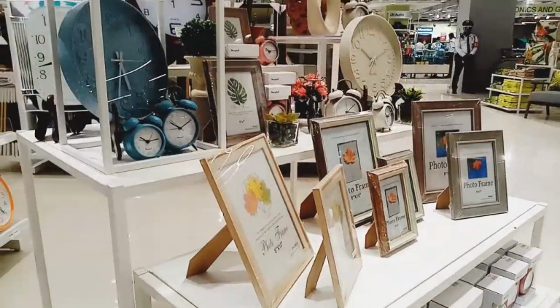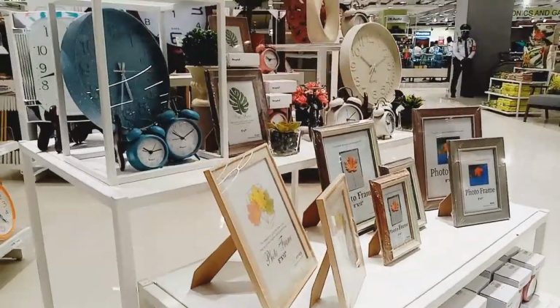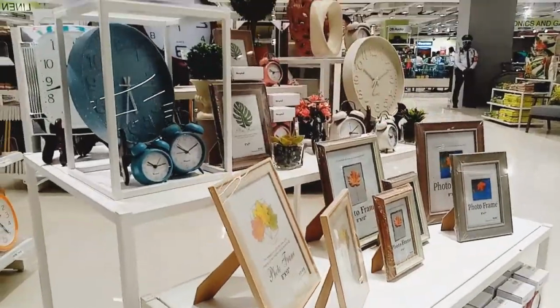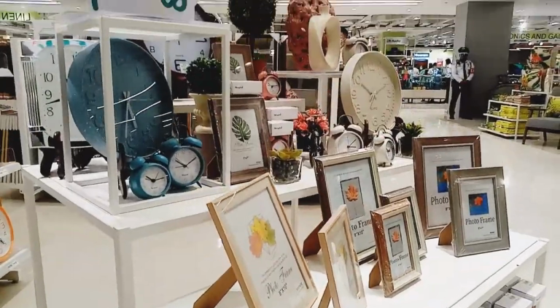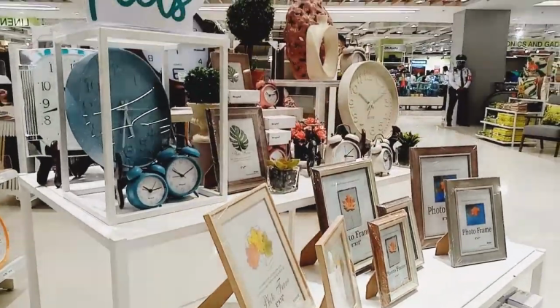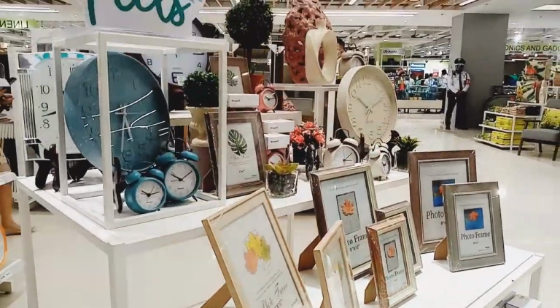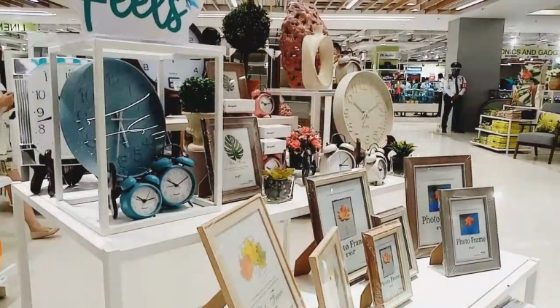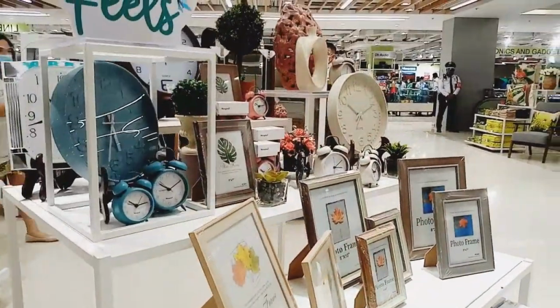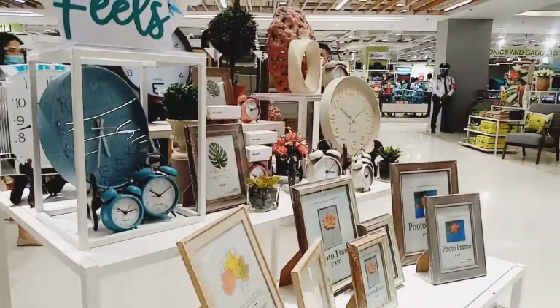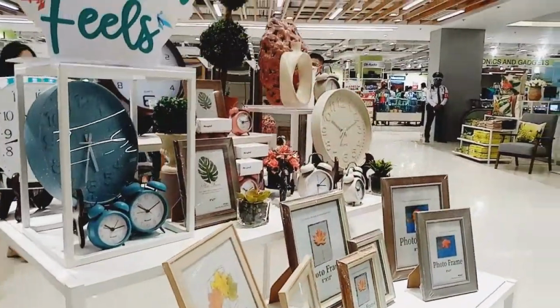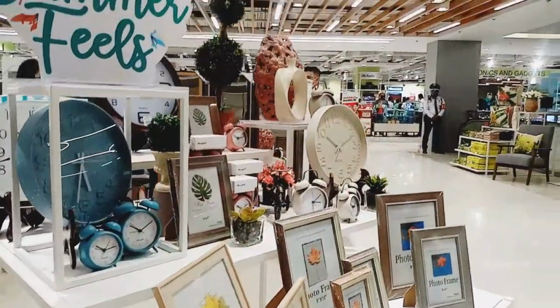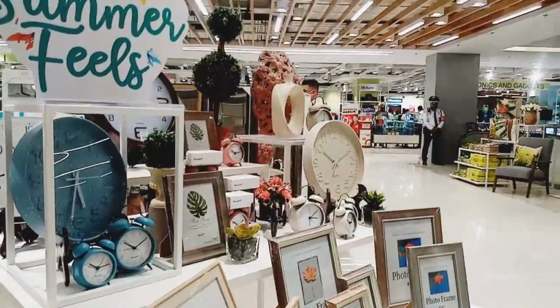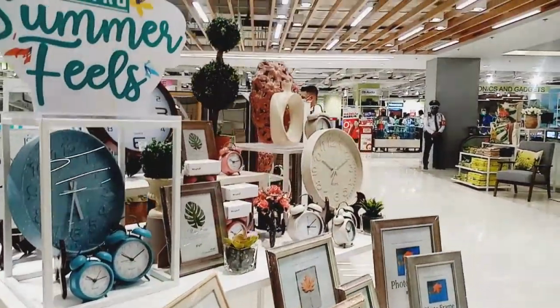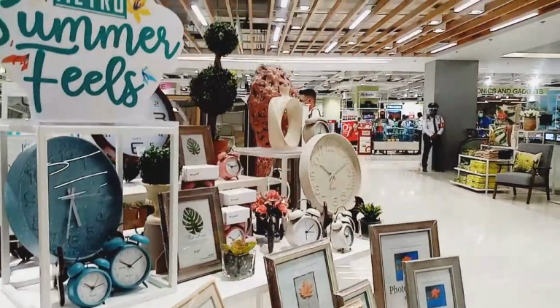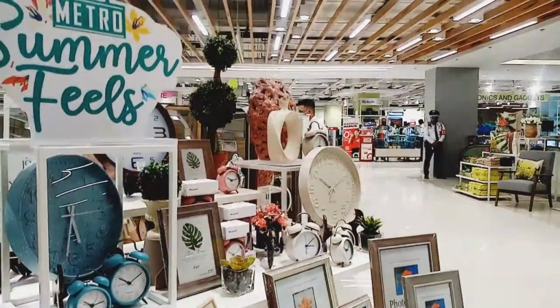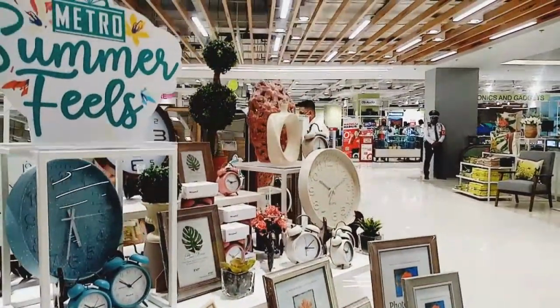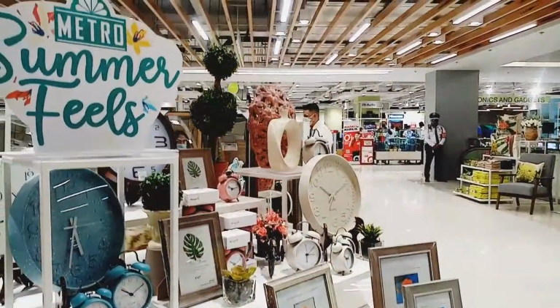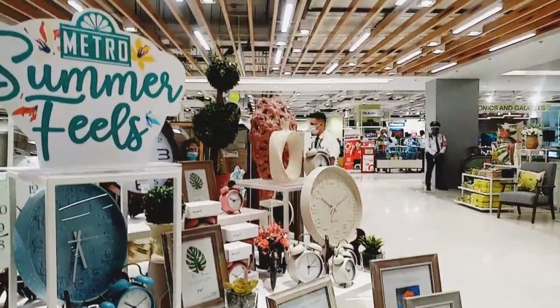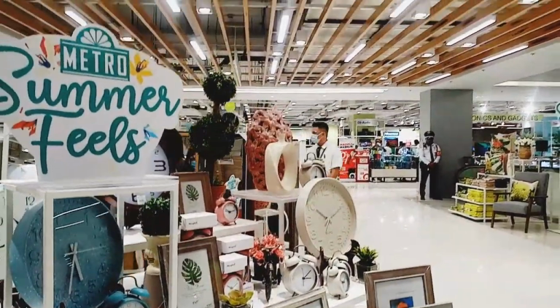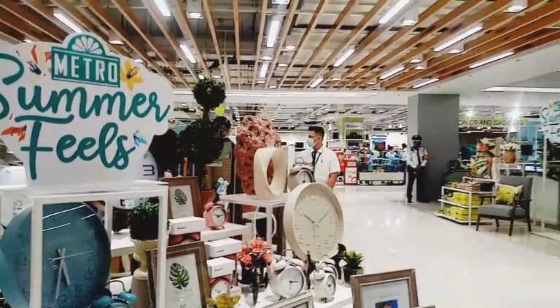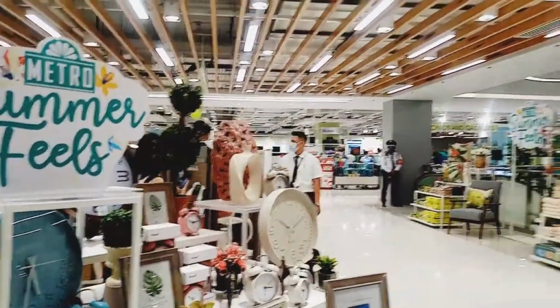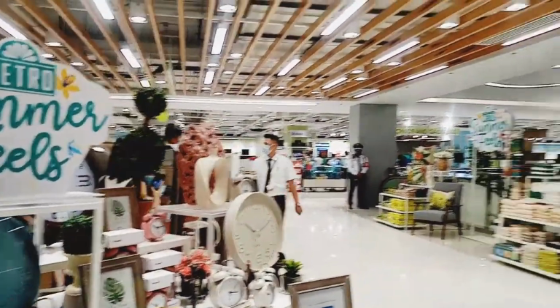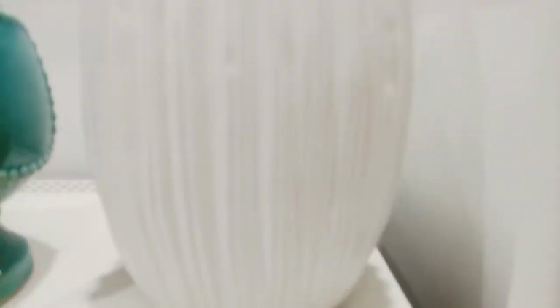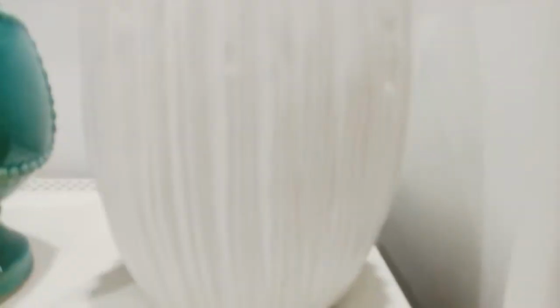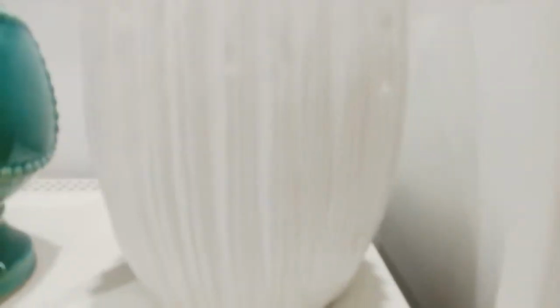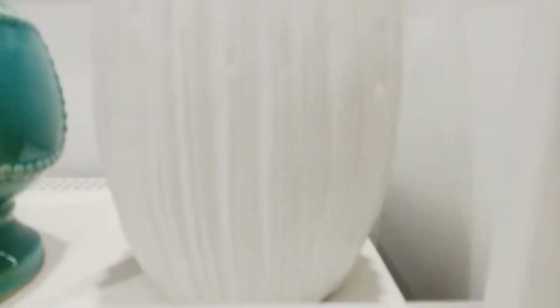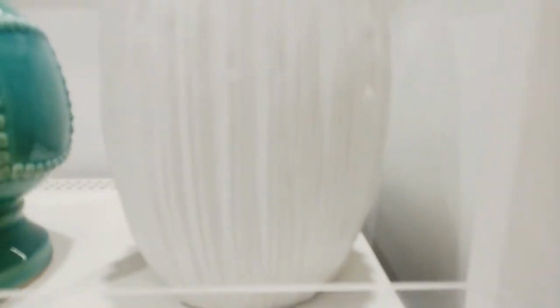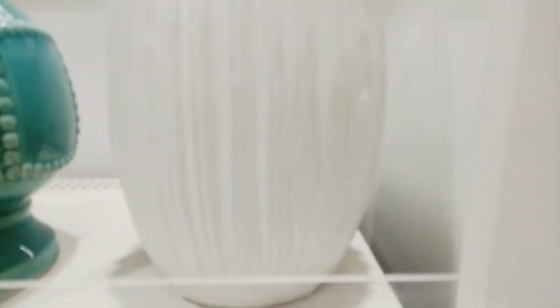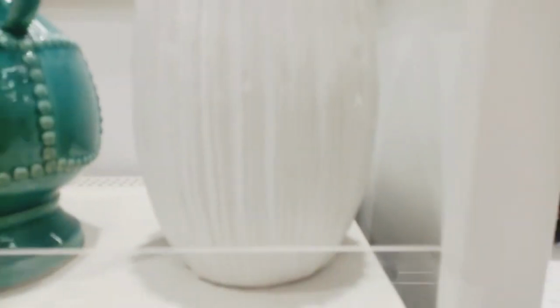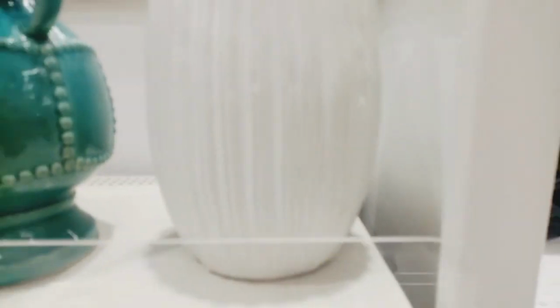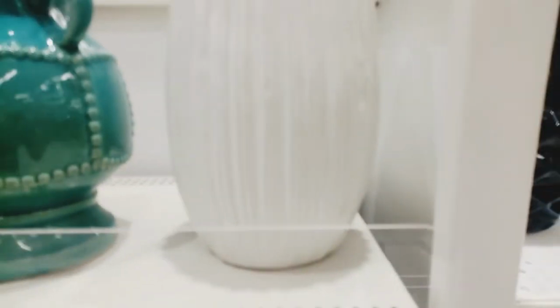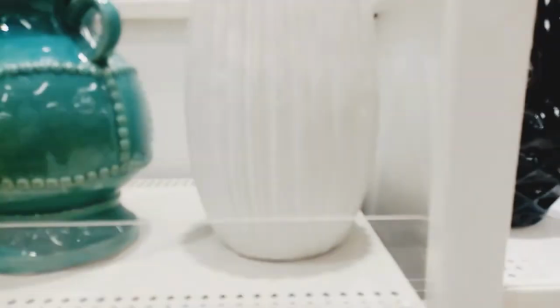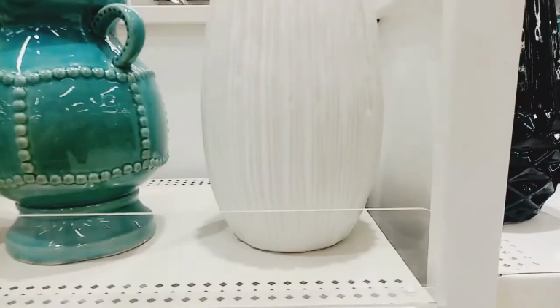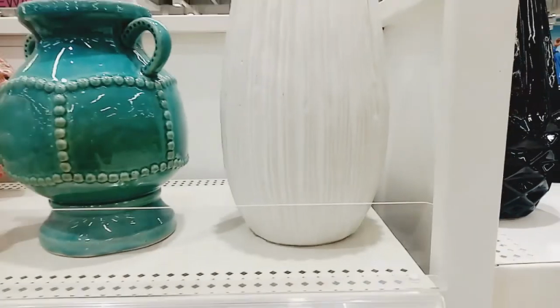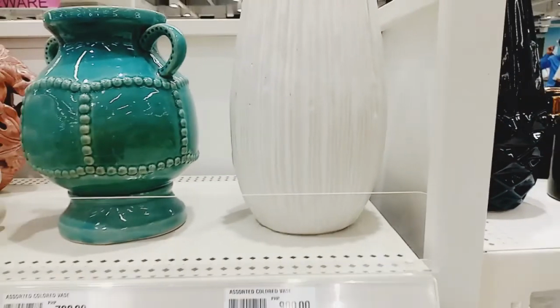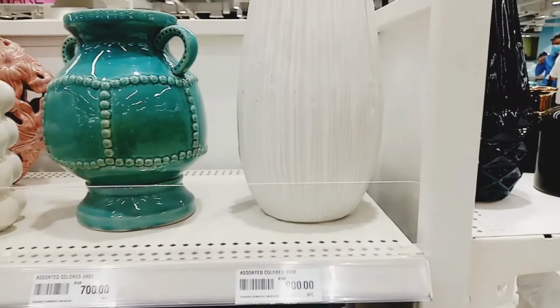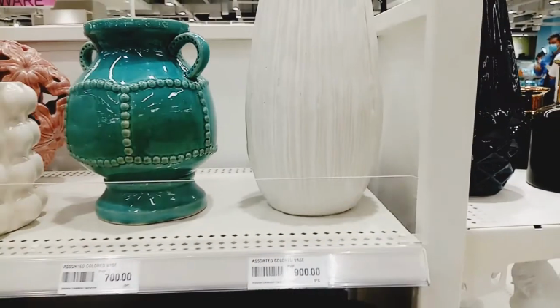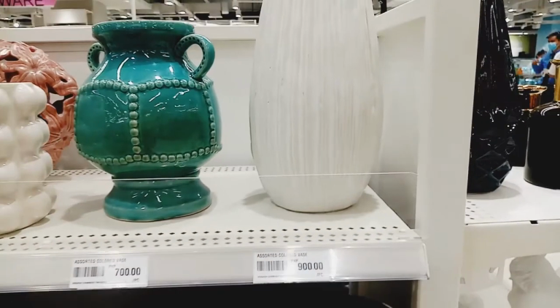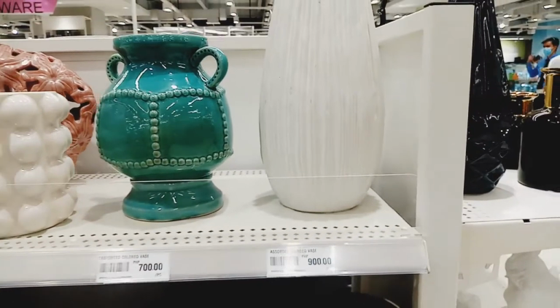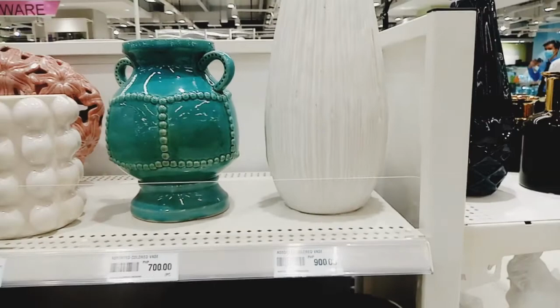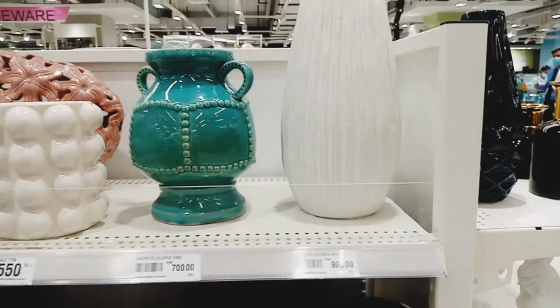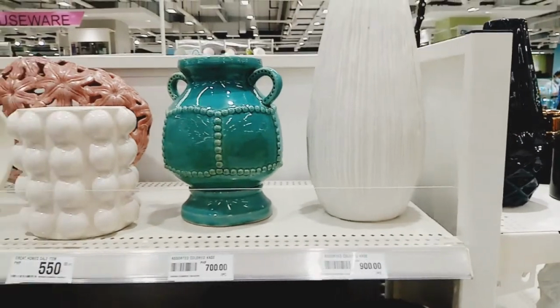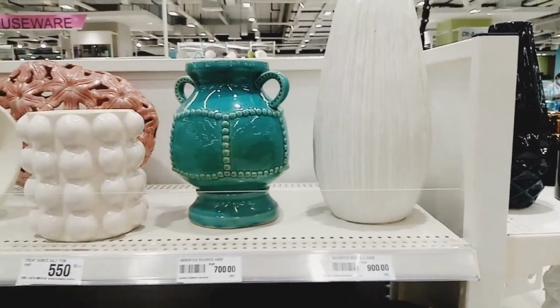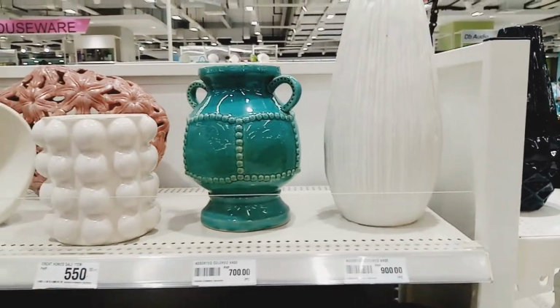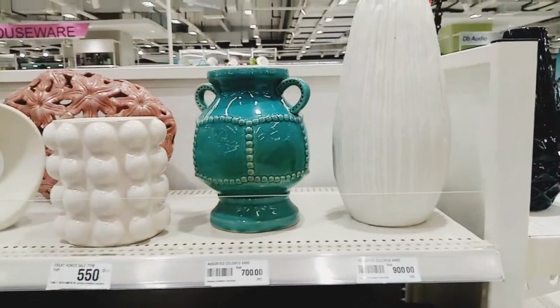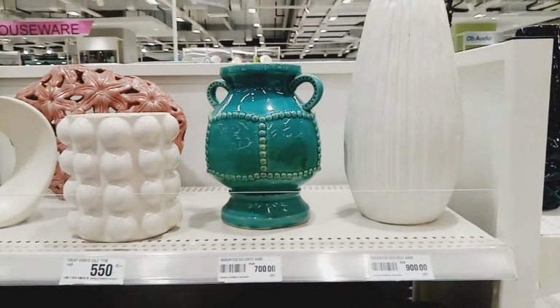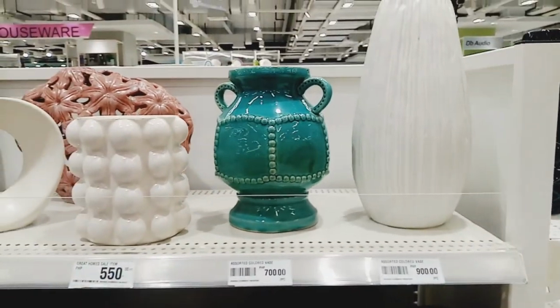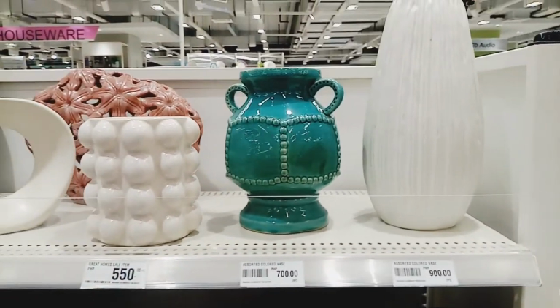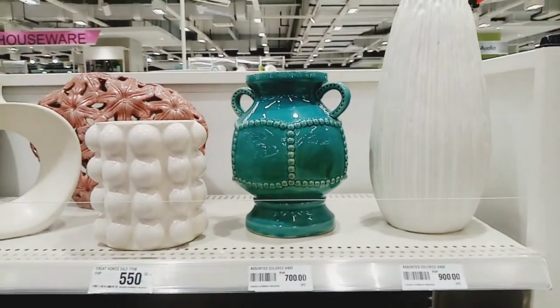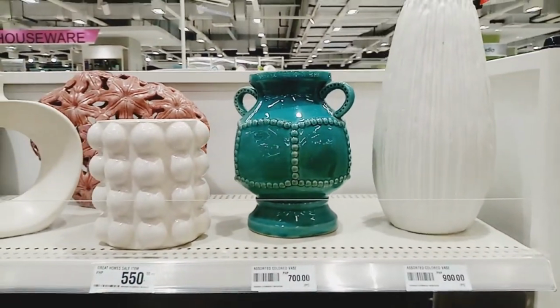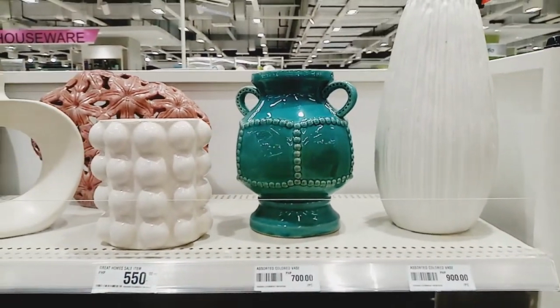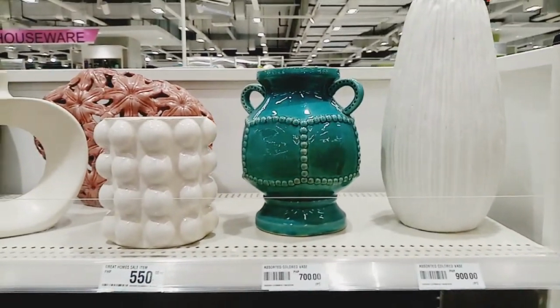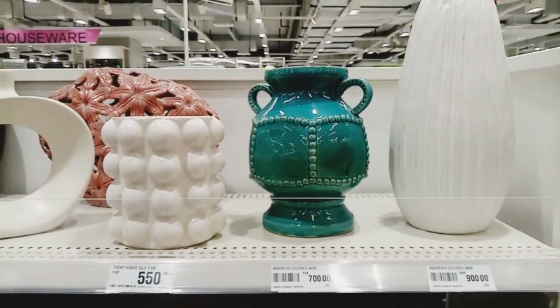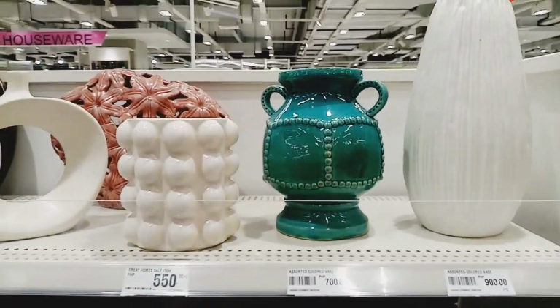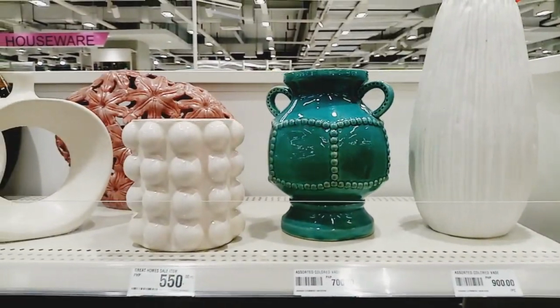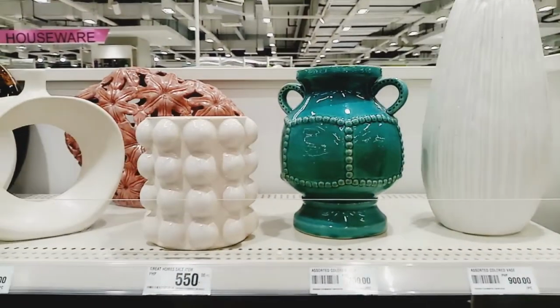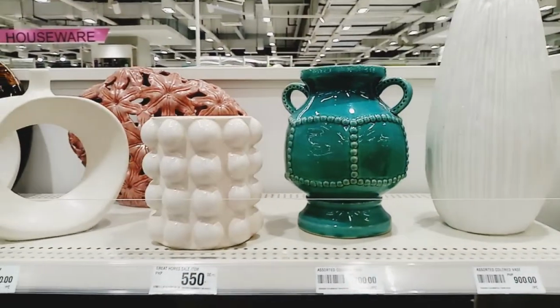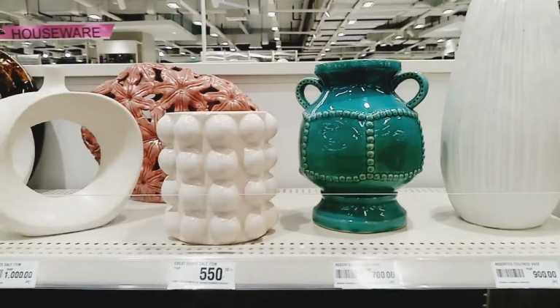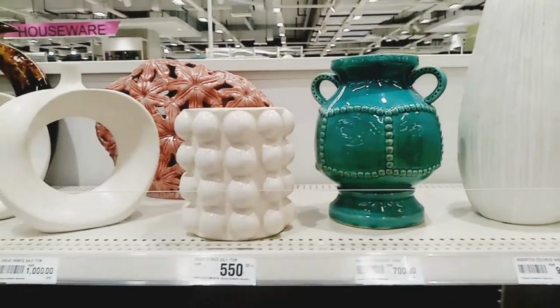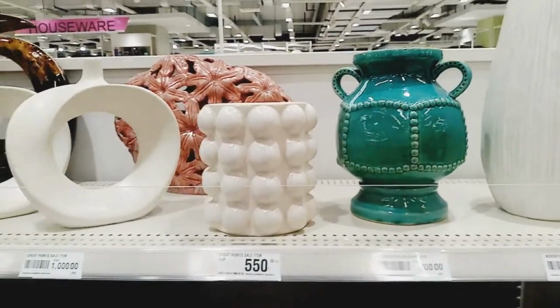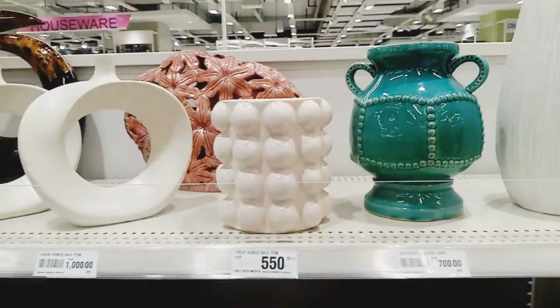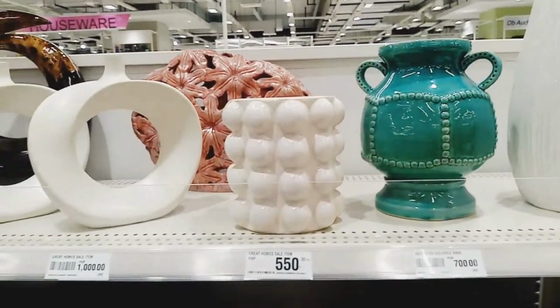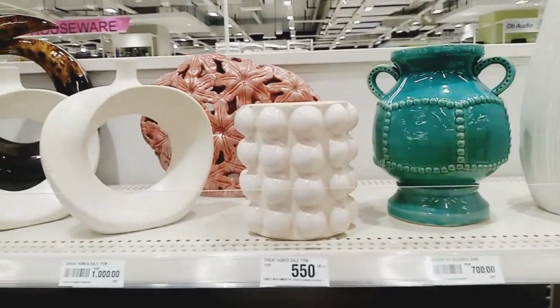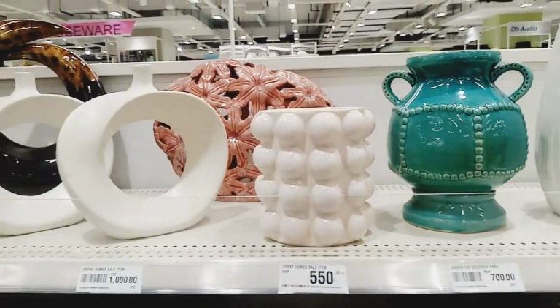Adding to your home upgrade needs are trendy decors. I love these fashionable pieces.